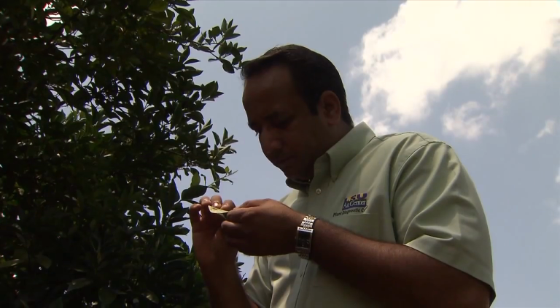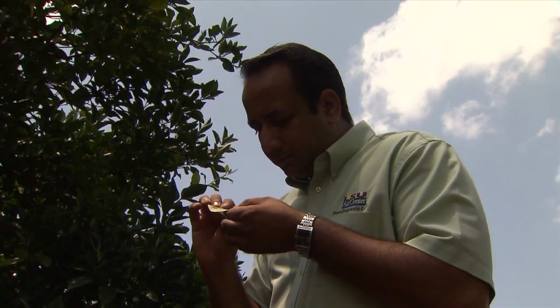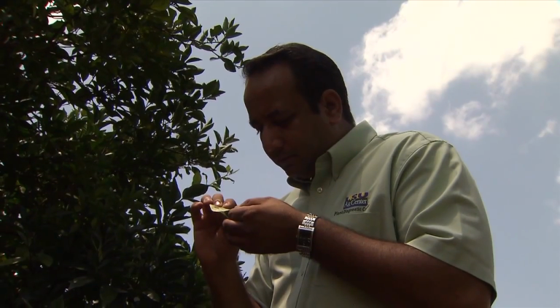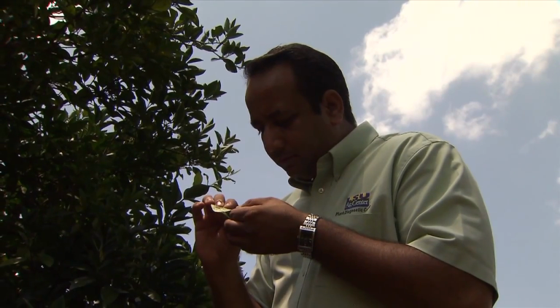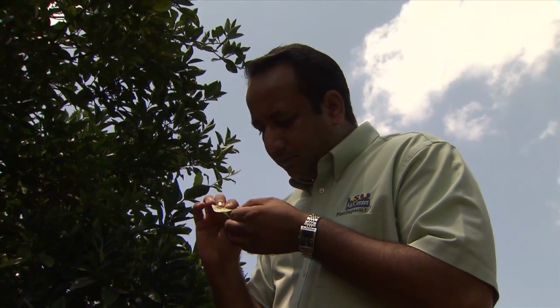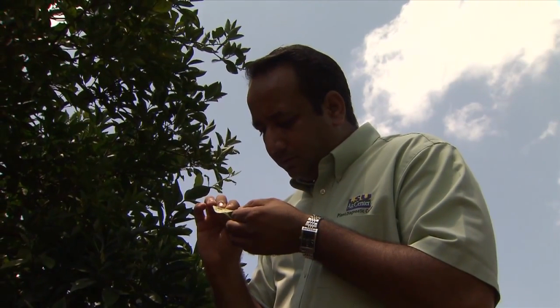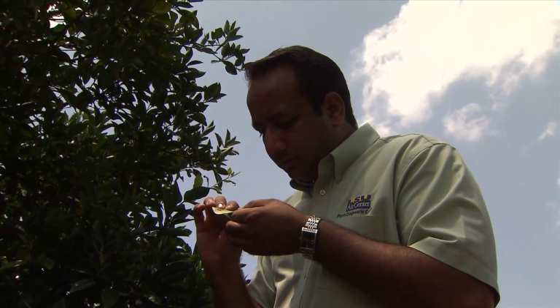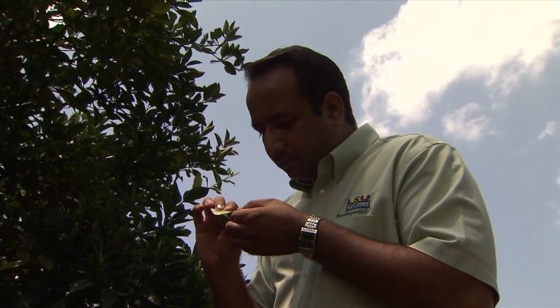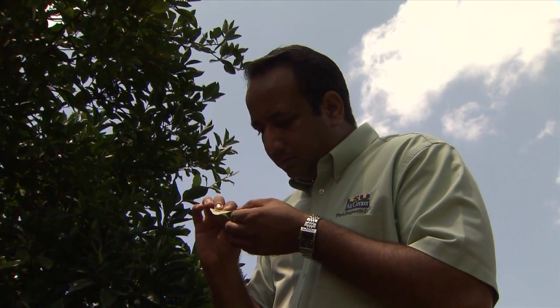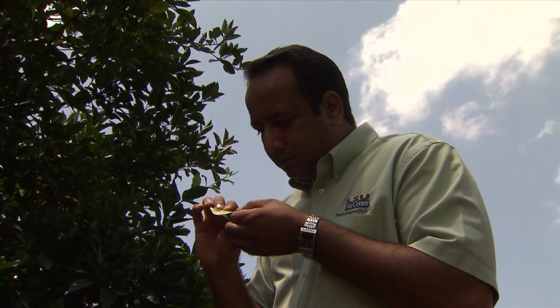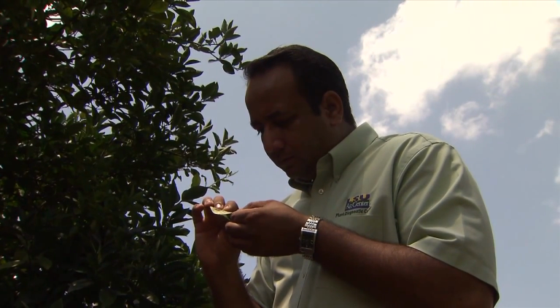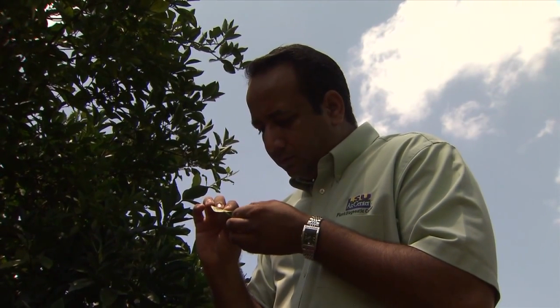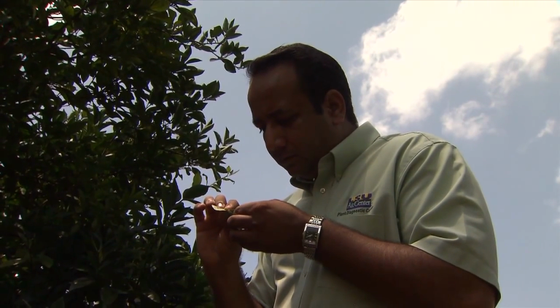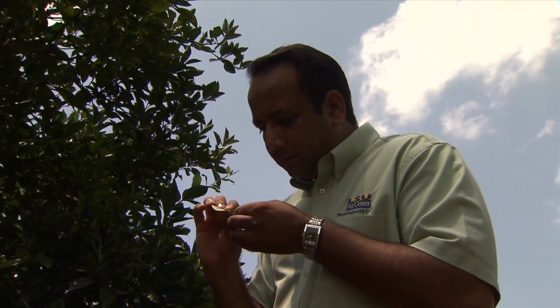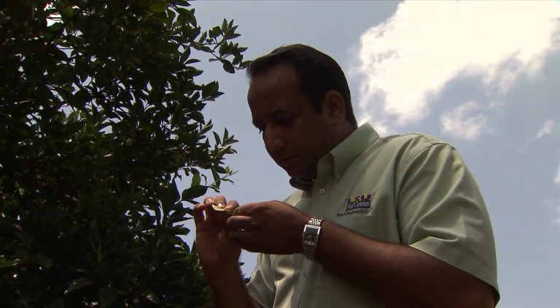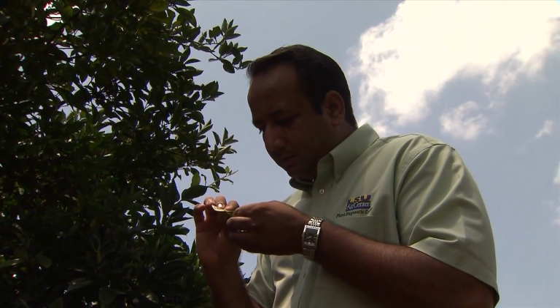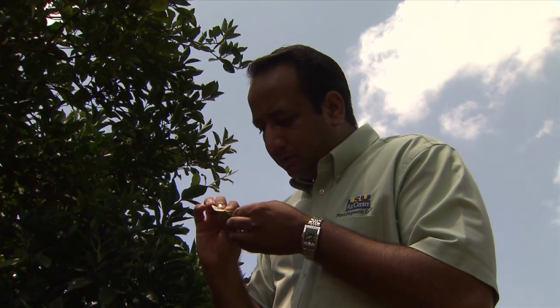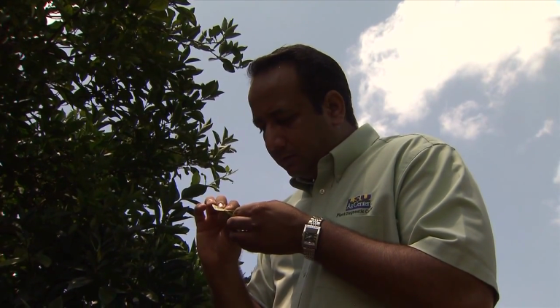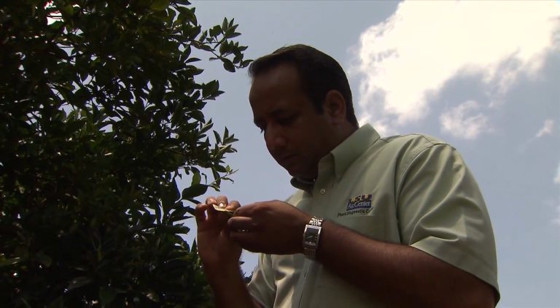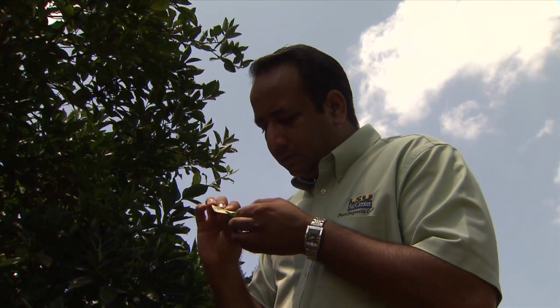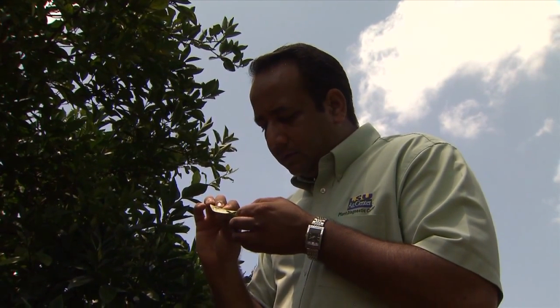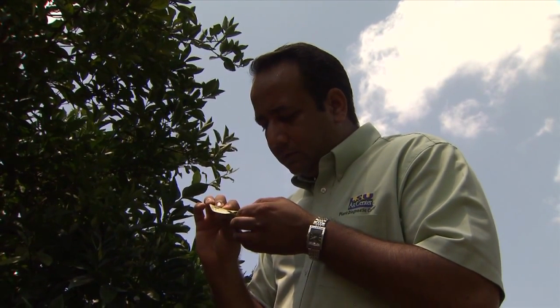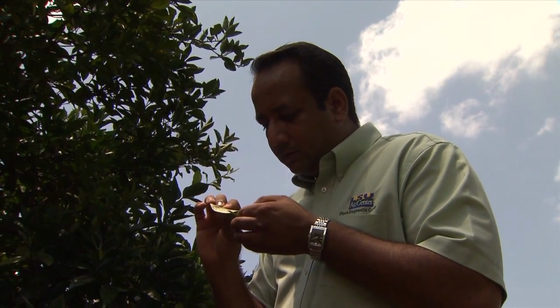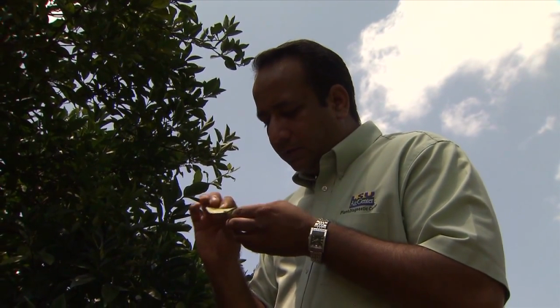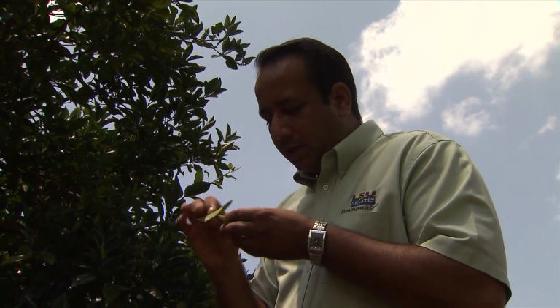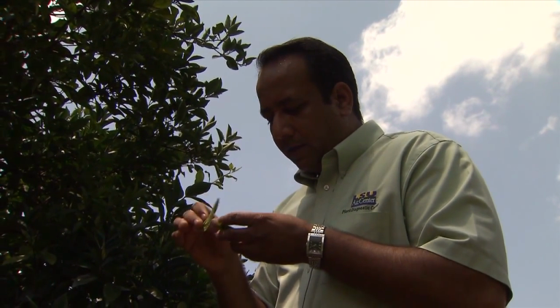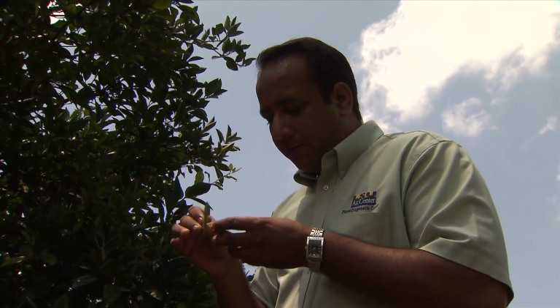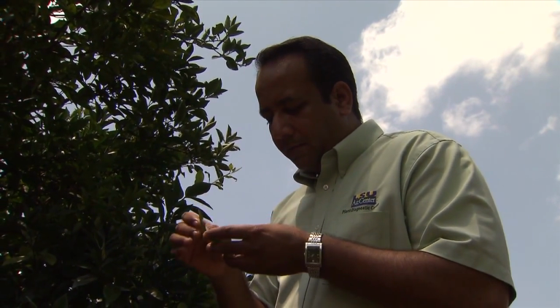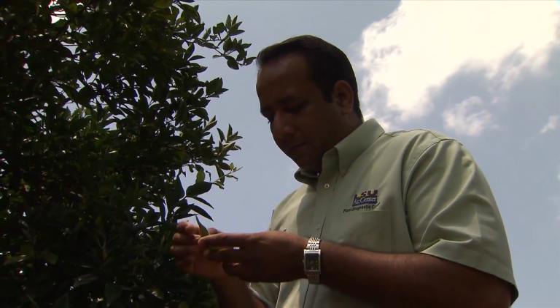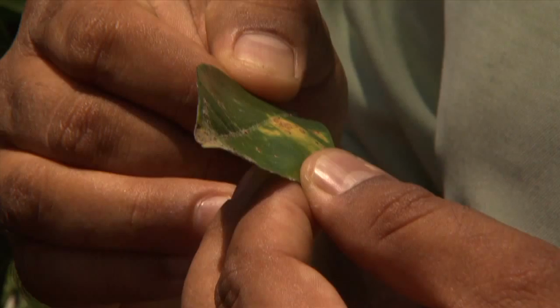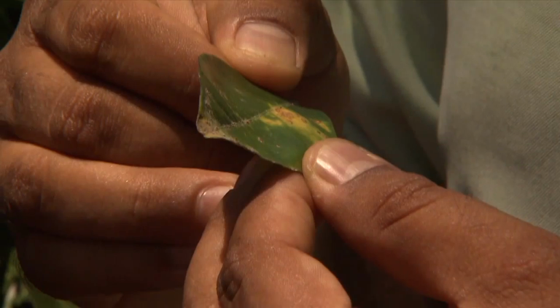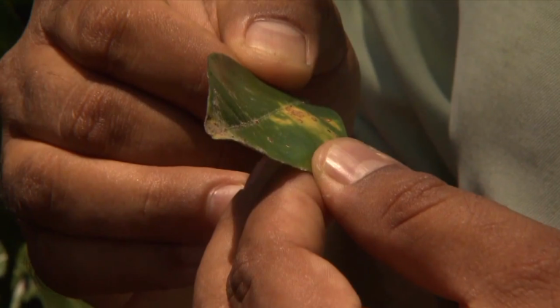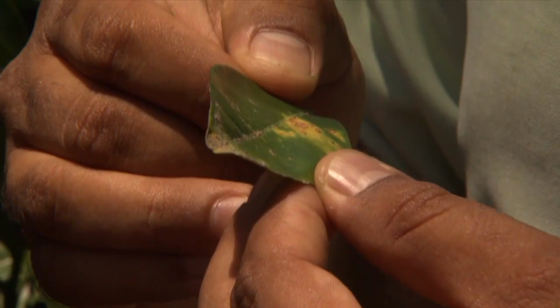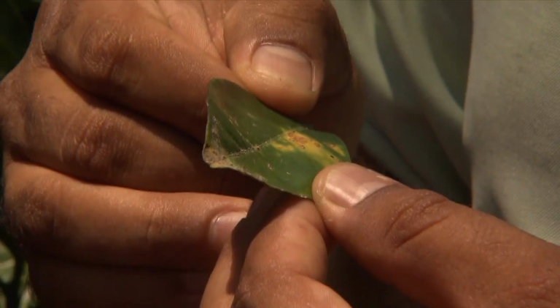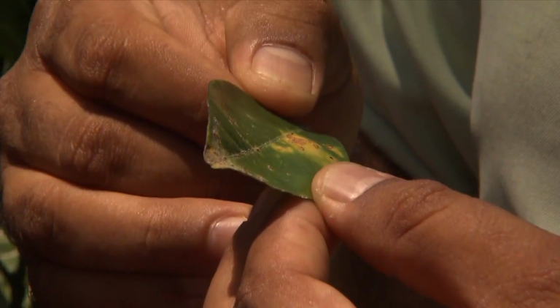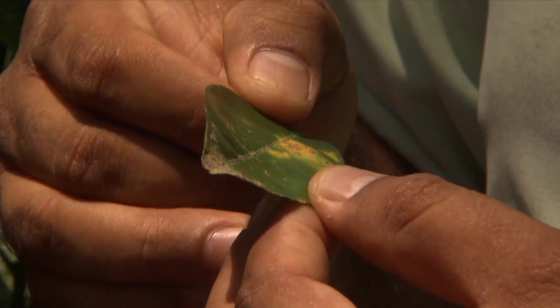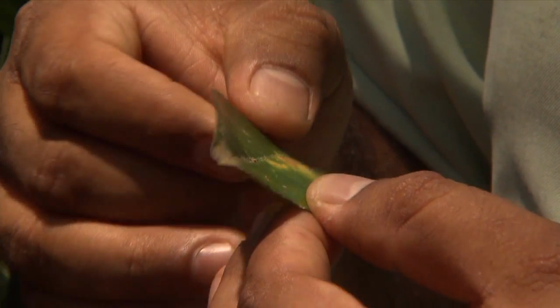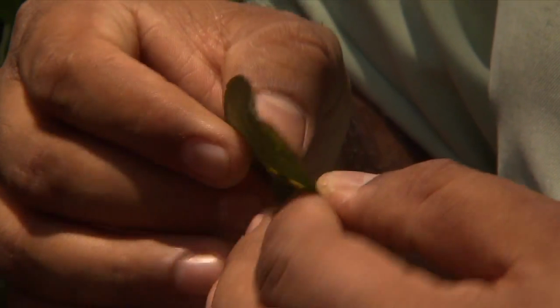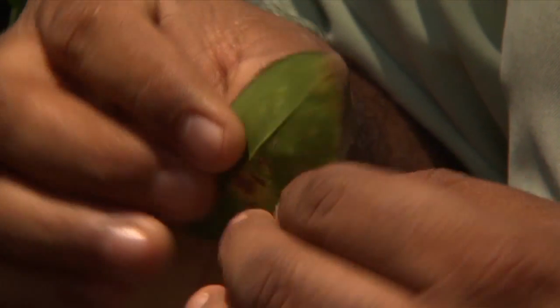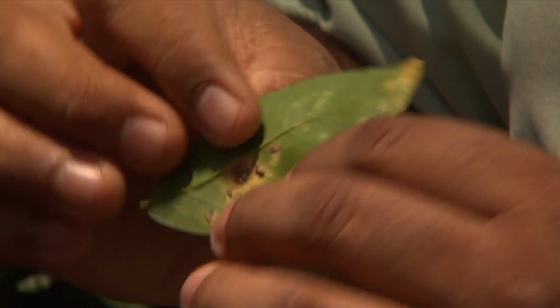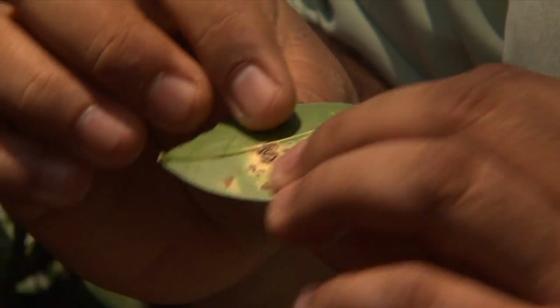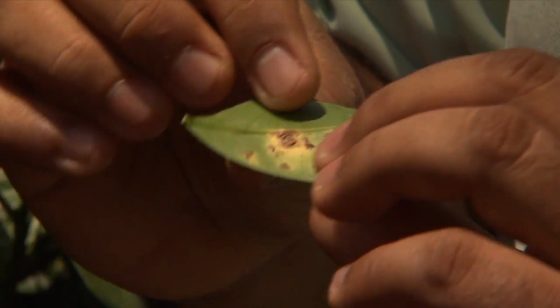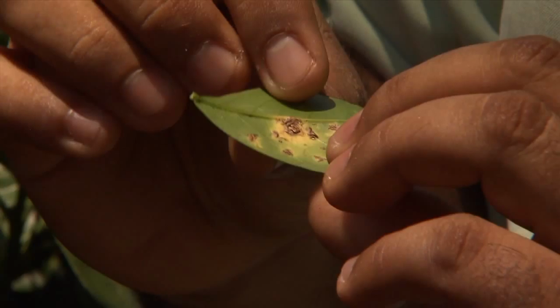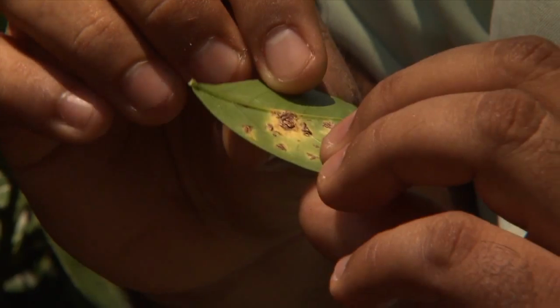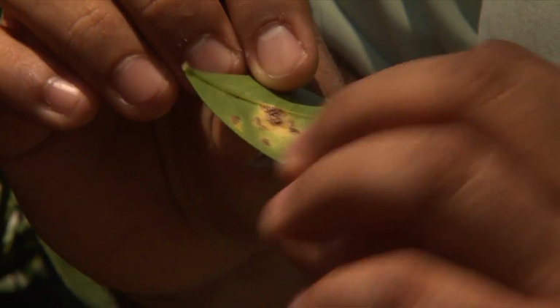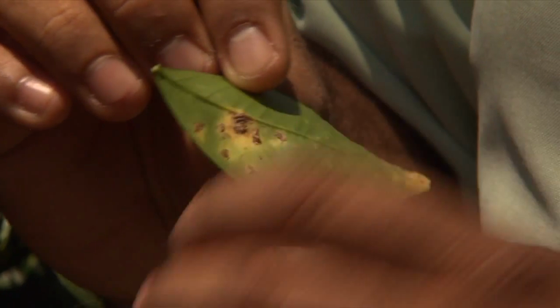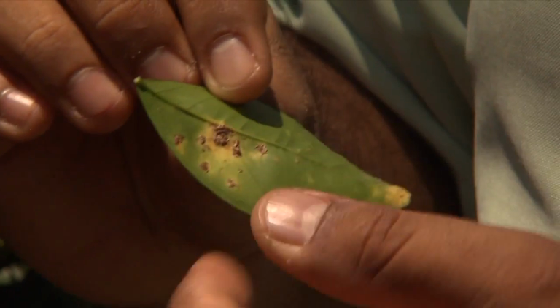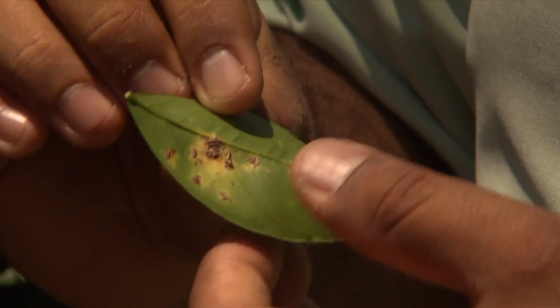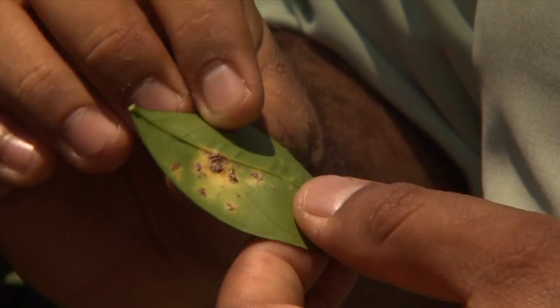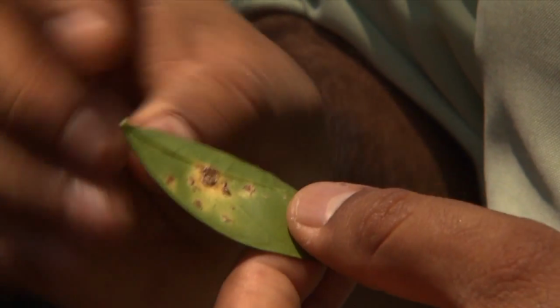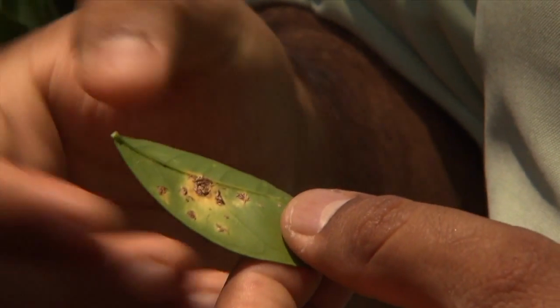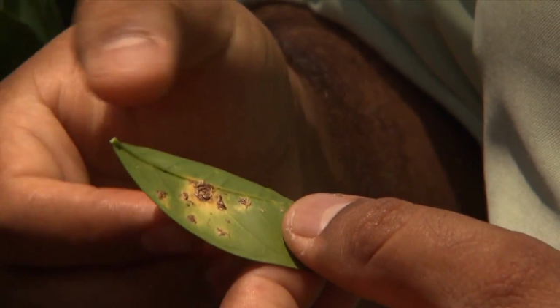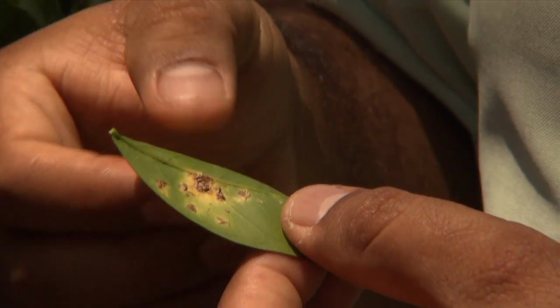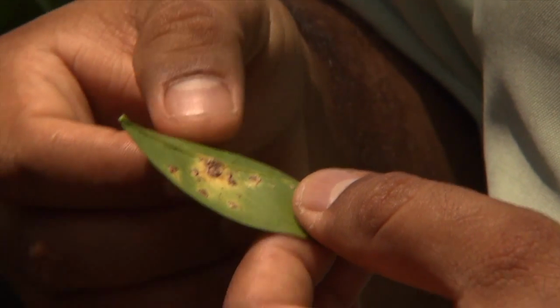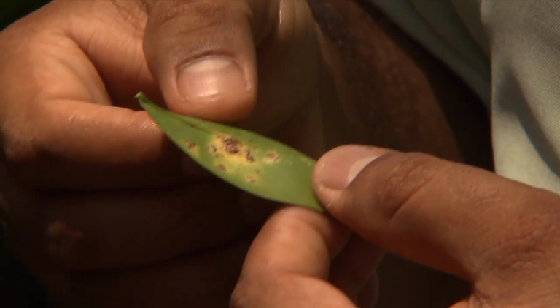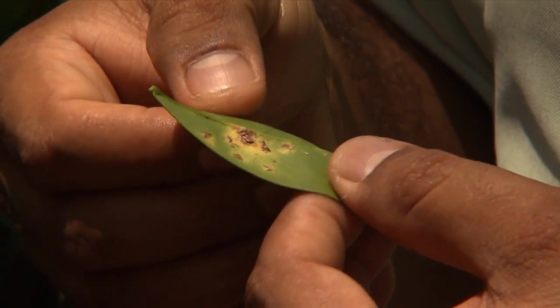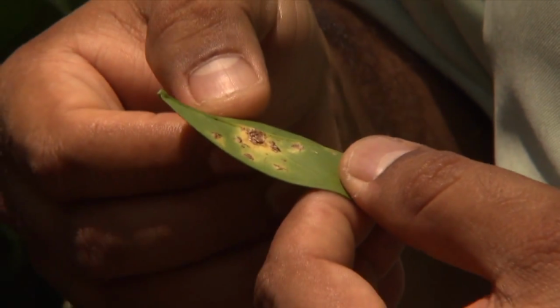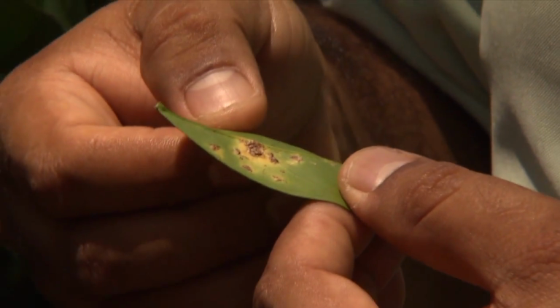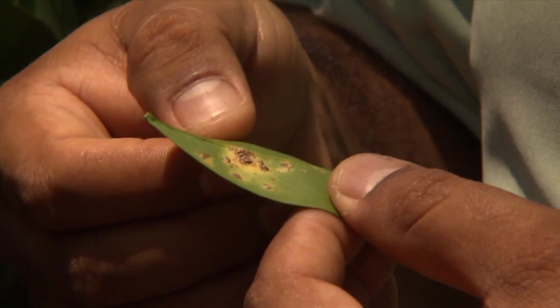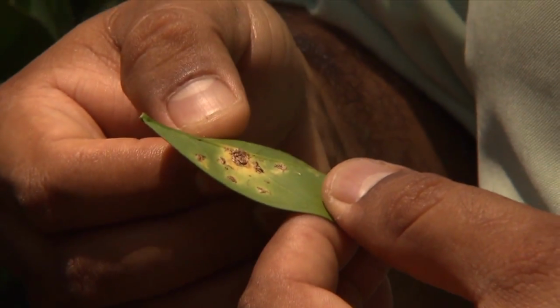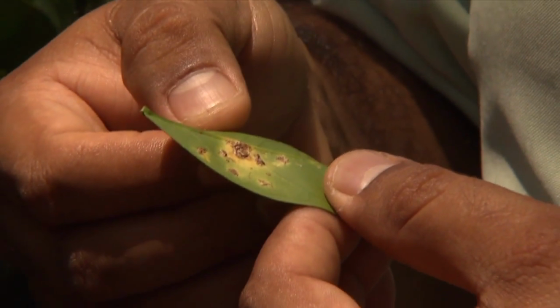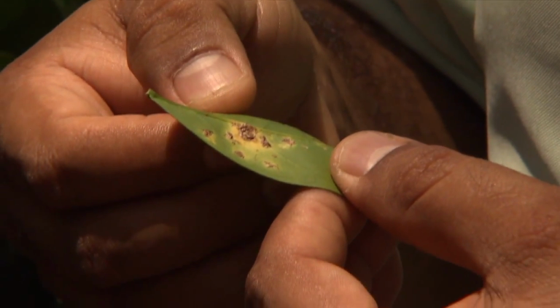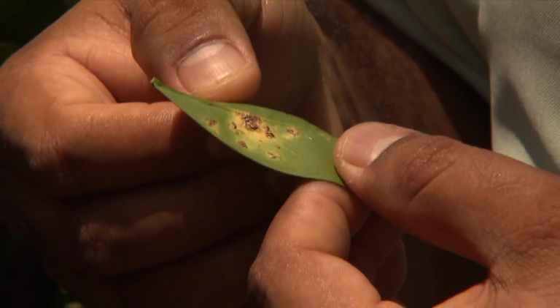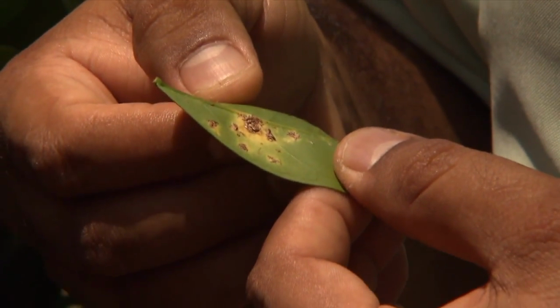Trees infected with citrus canker will be destroyed, and growers should wait two years before planting a citrus tree in that area.